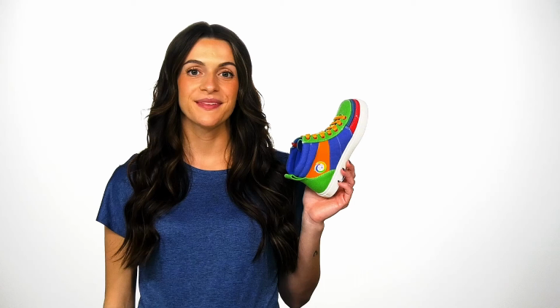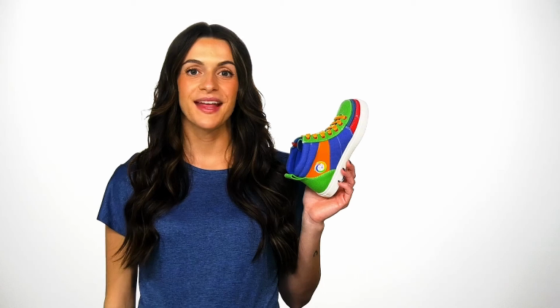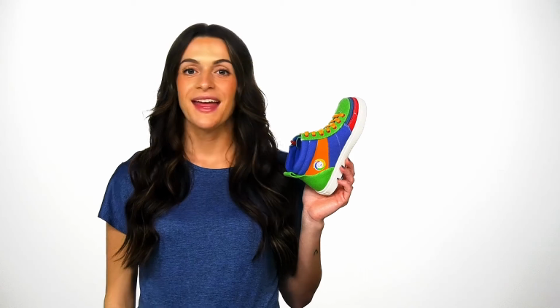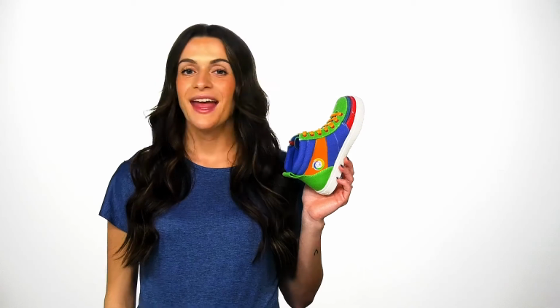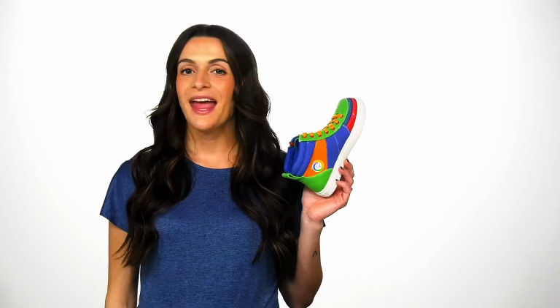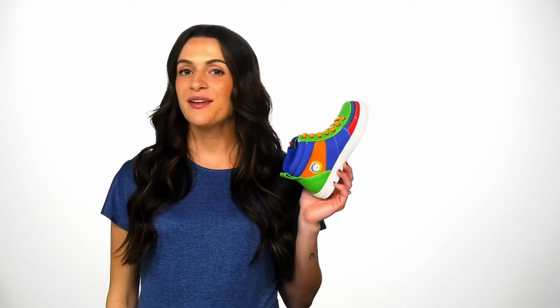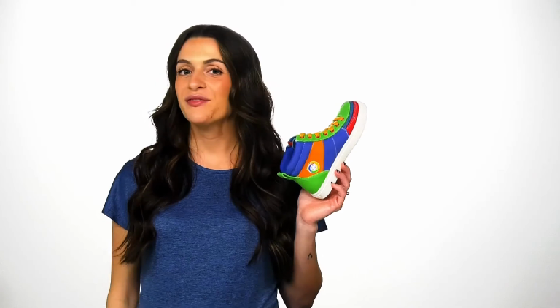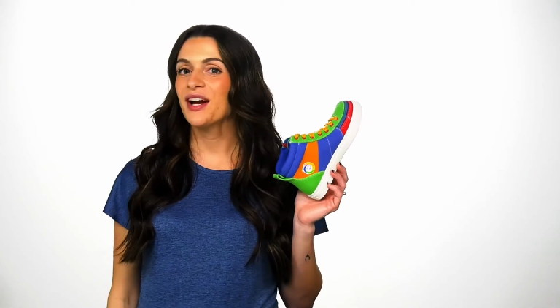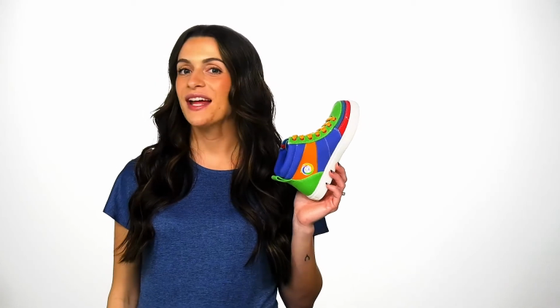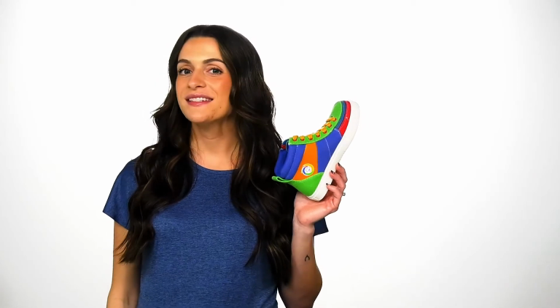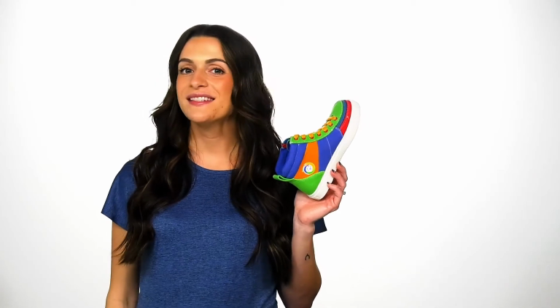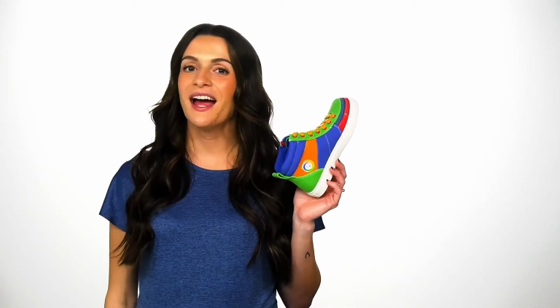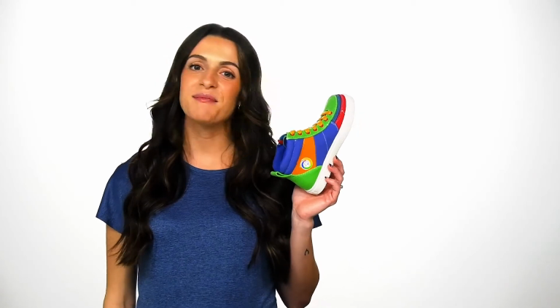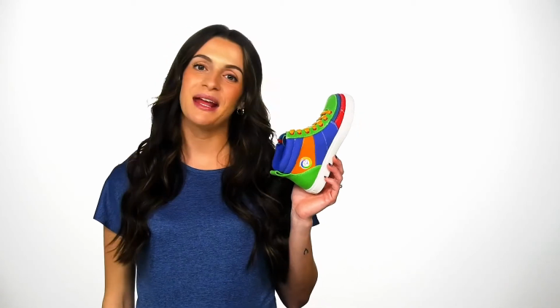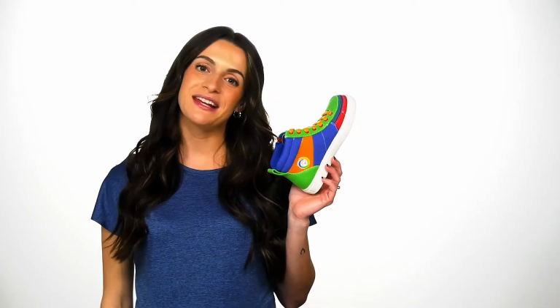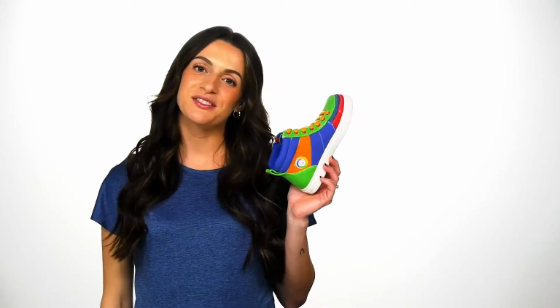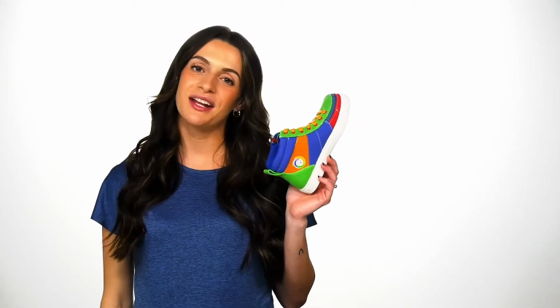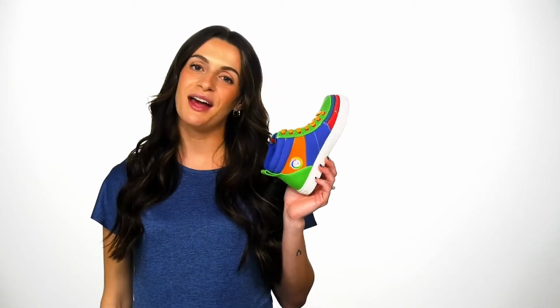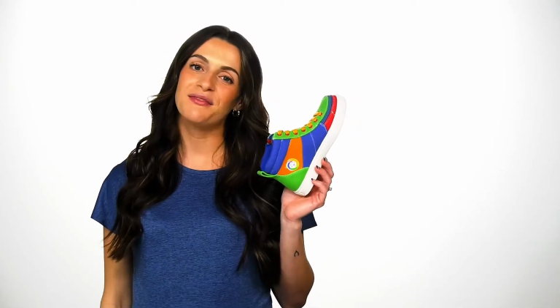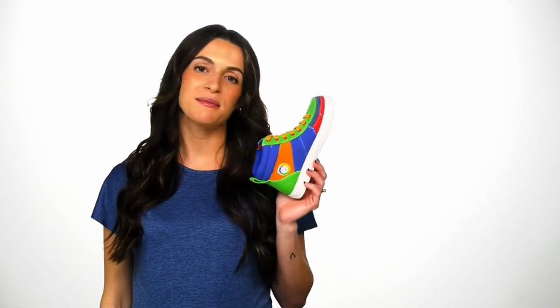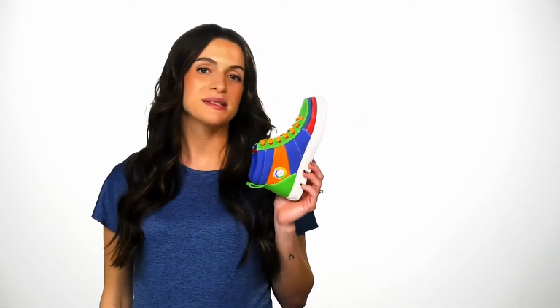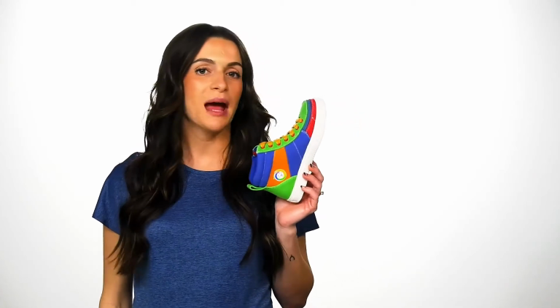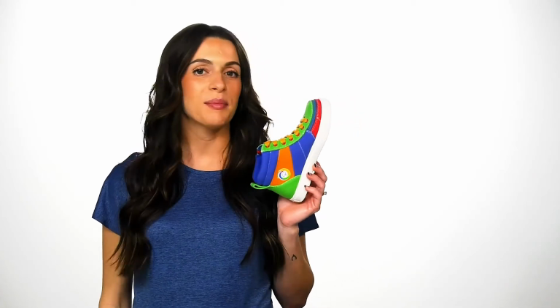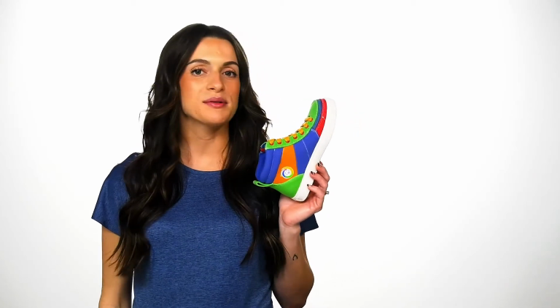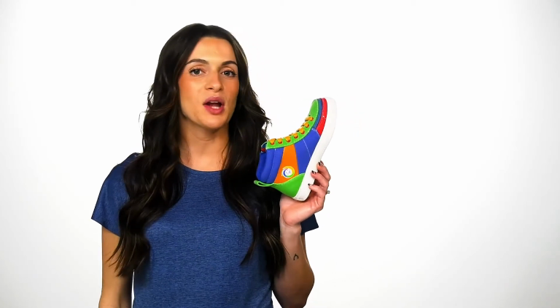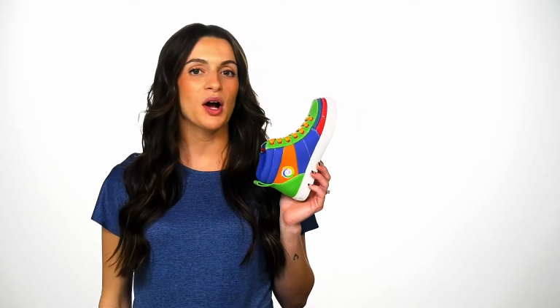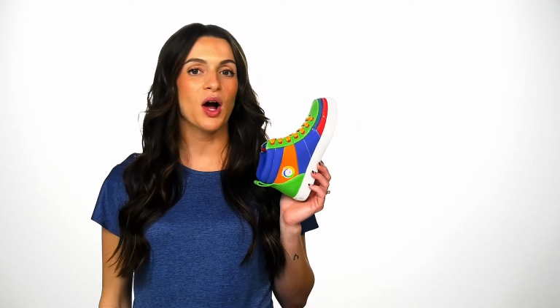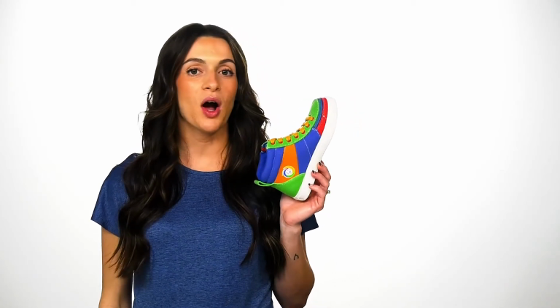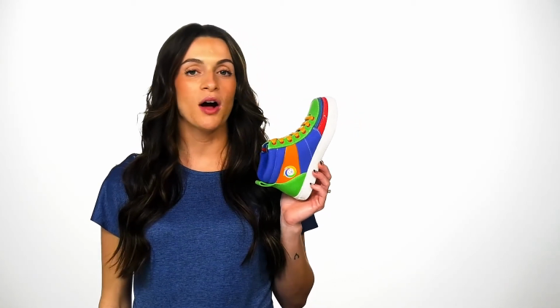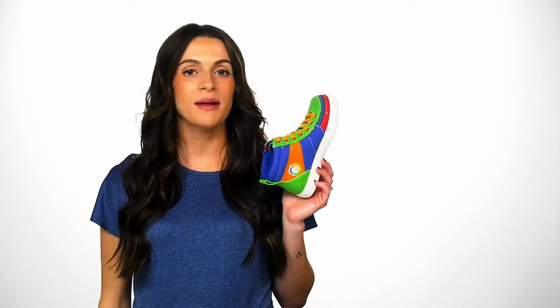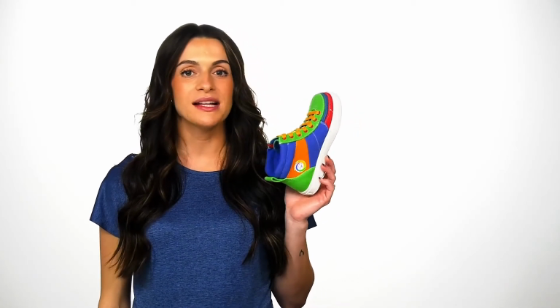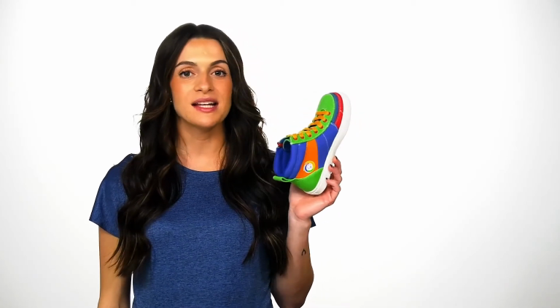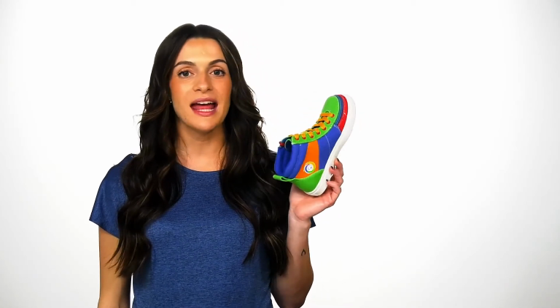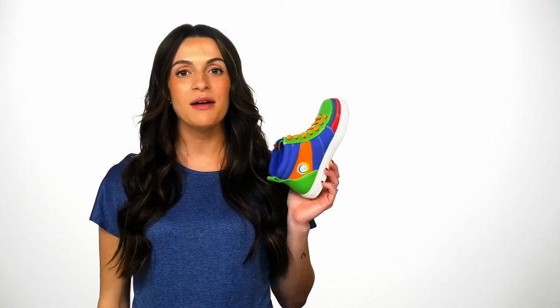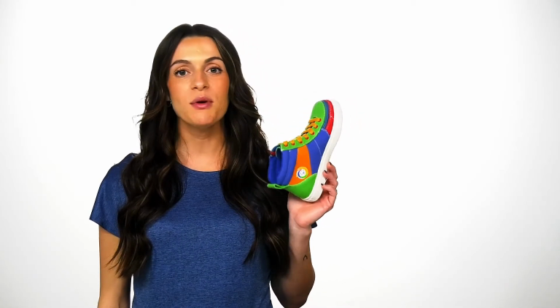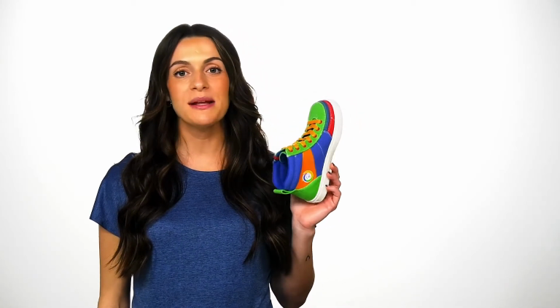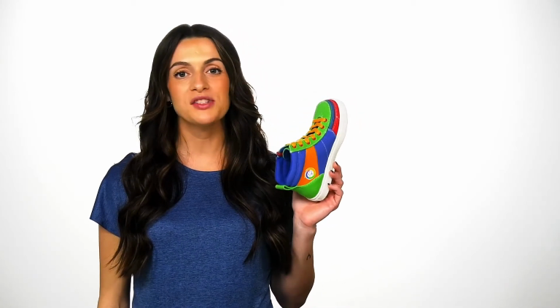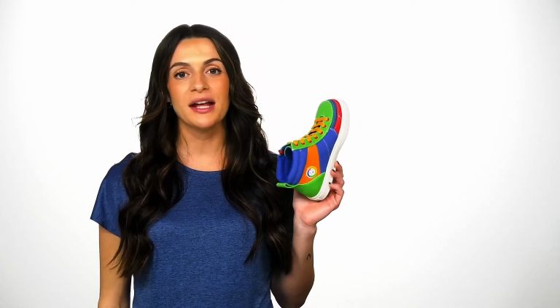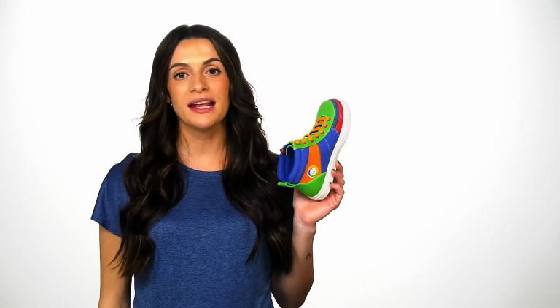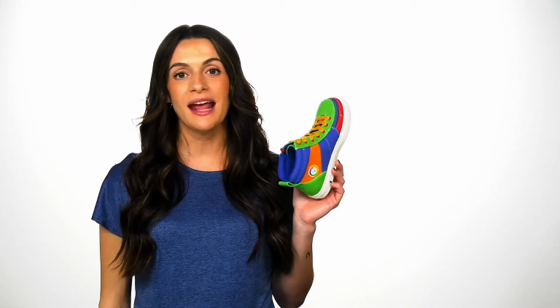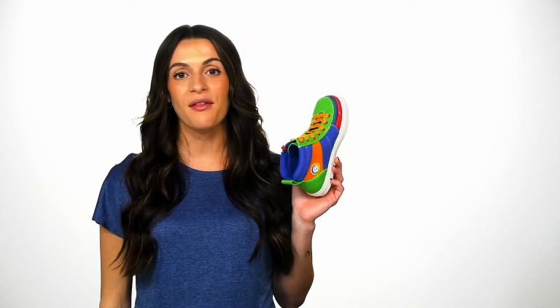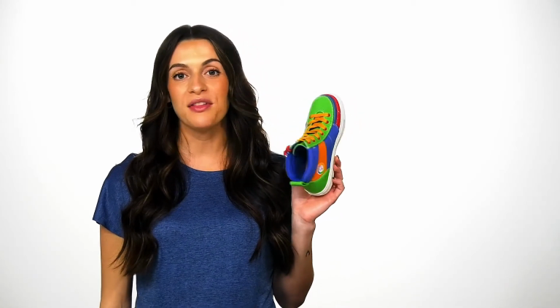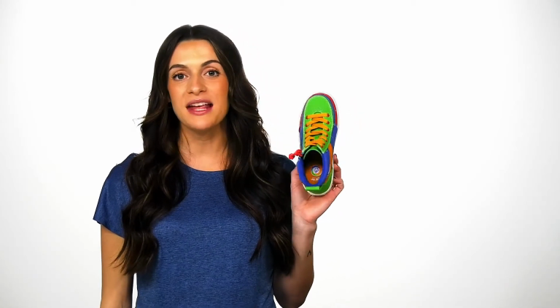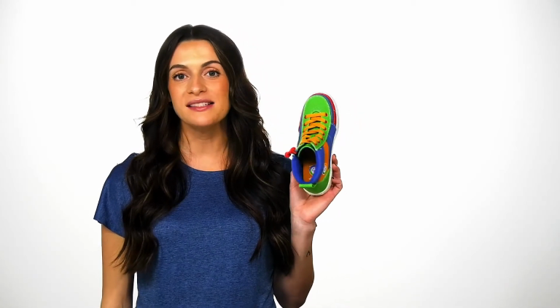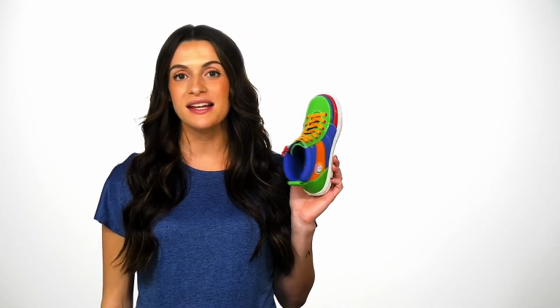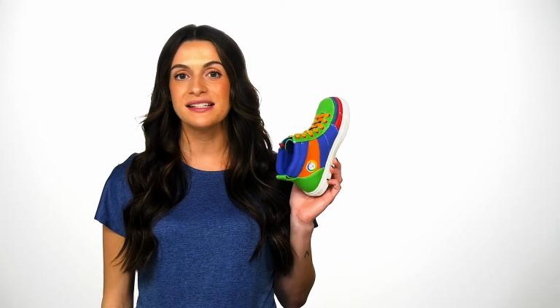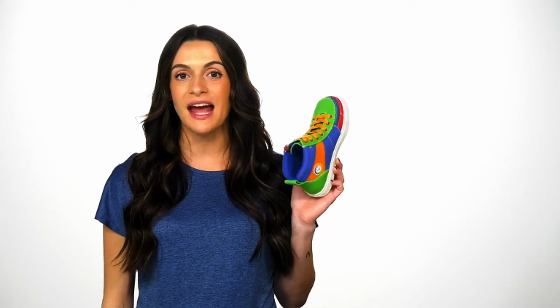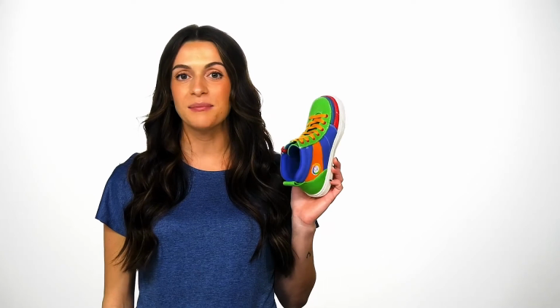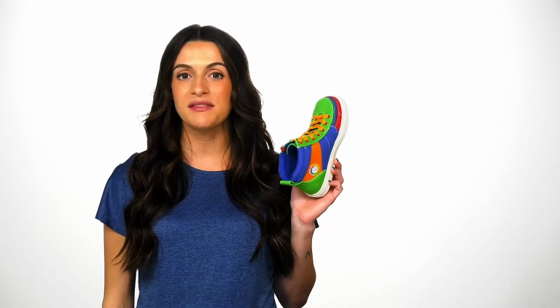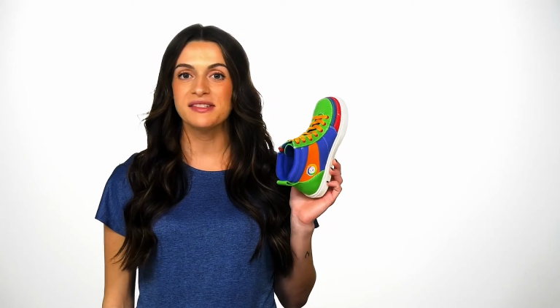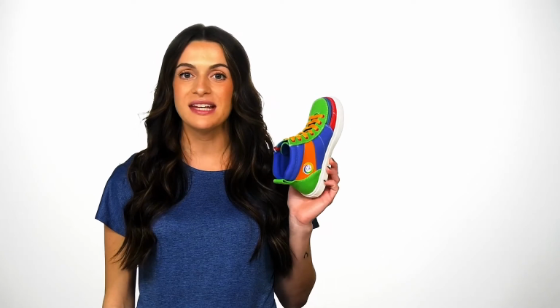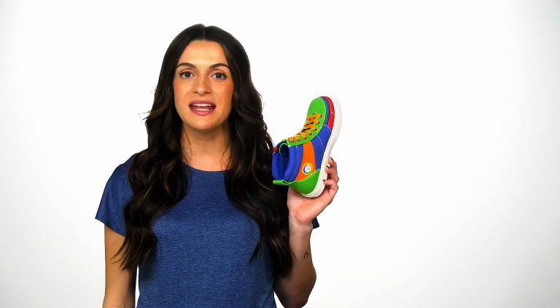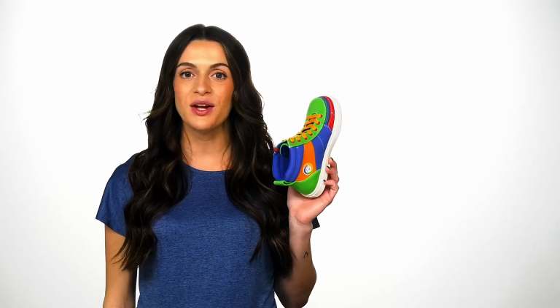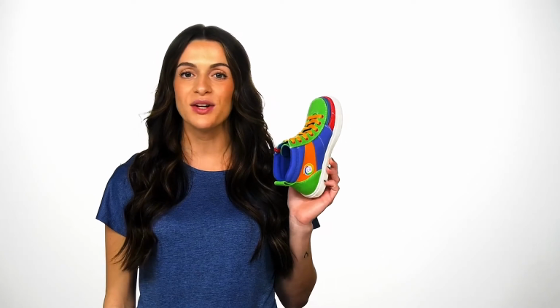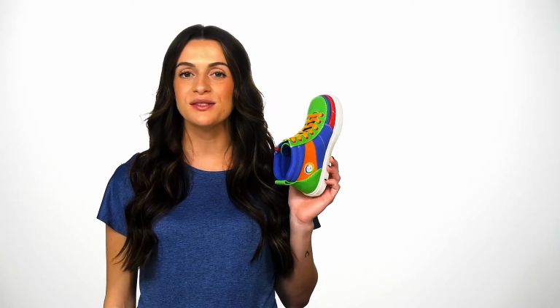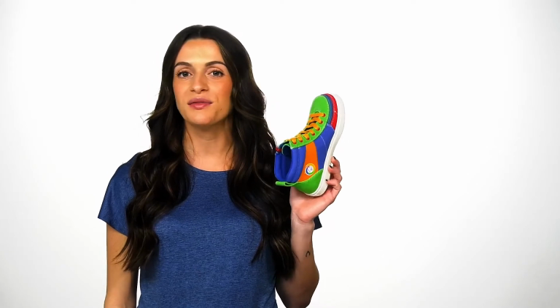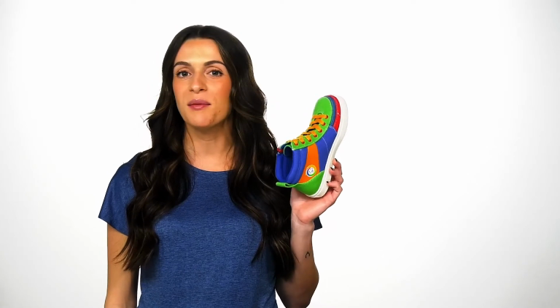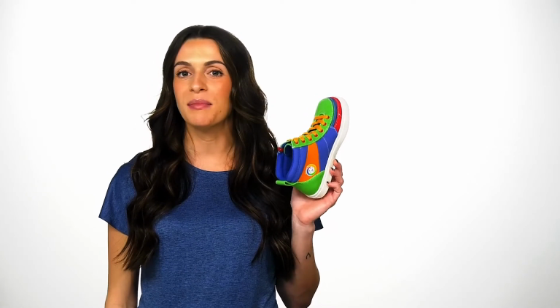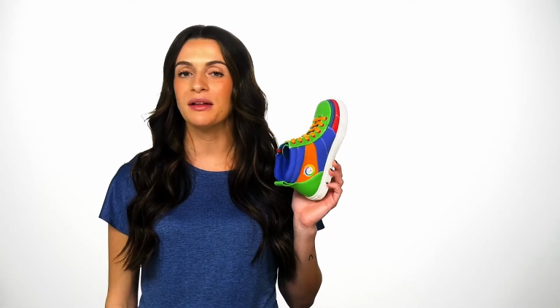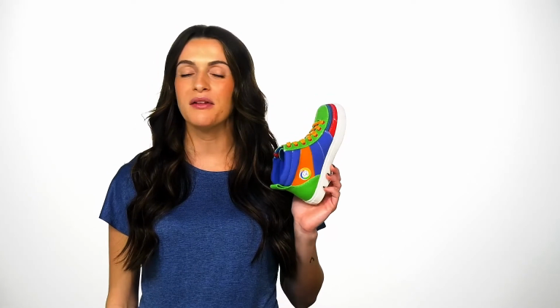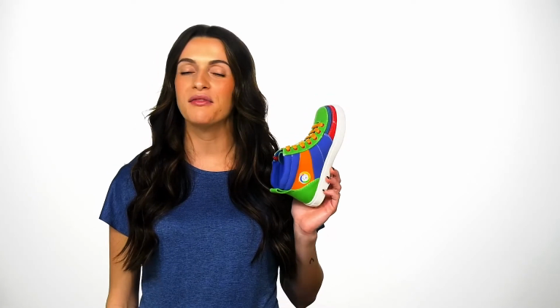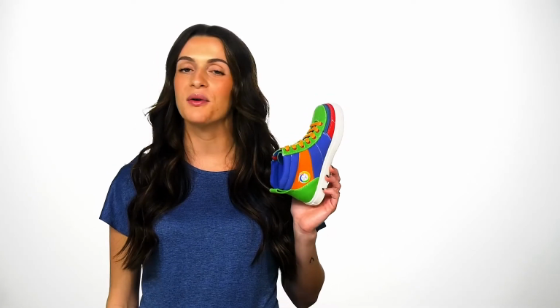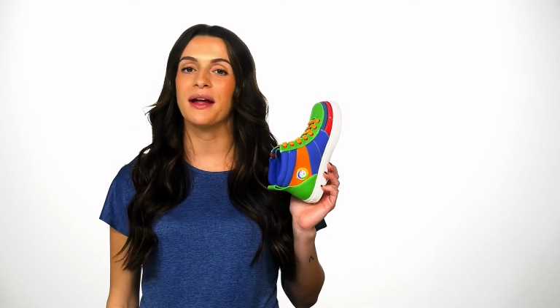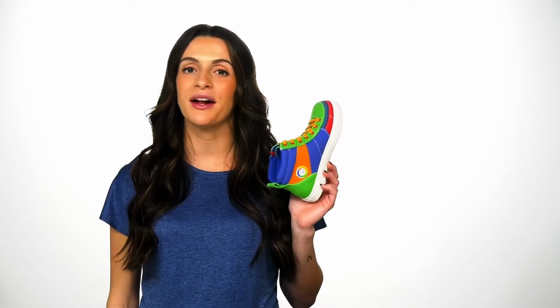Hey friends, I'm Andrea from Zappos.com and today we'll be checking out these adaptive sneakers from Billy Footwear.